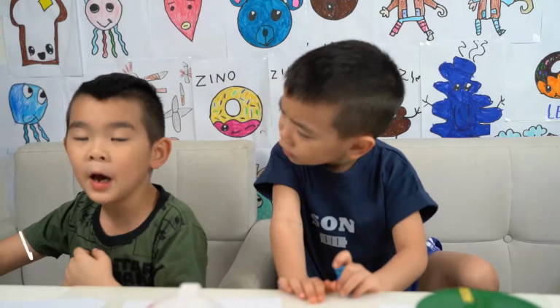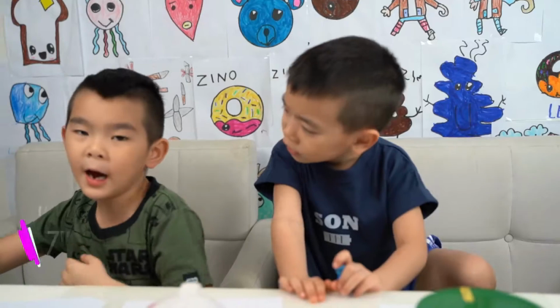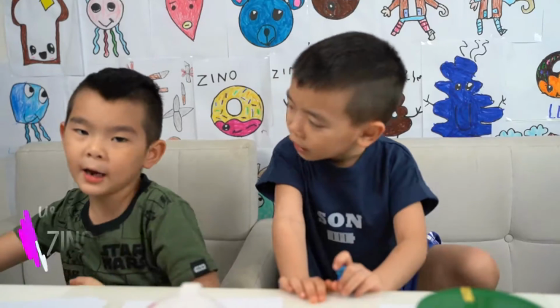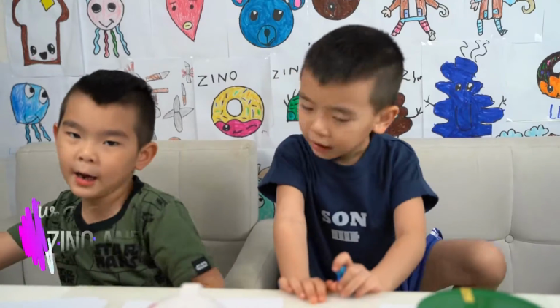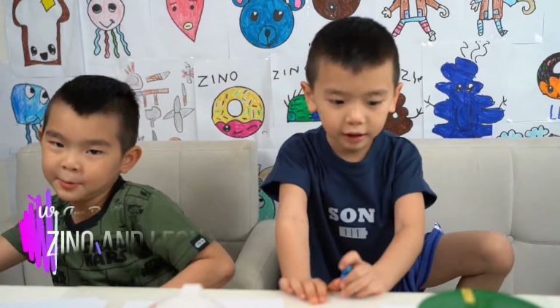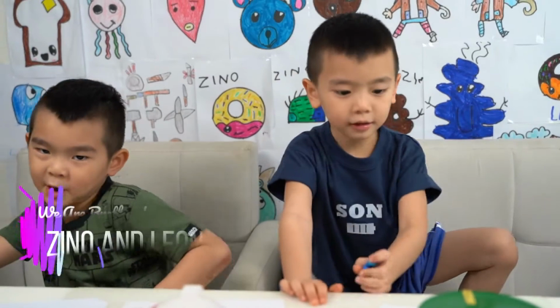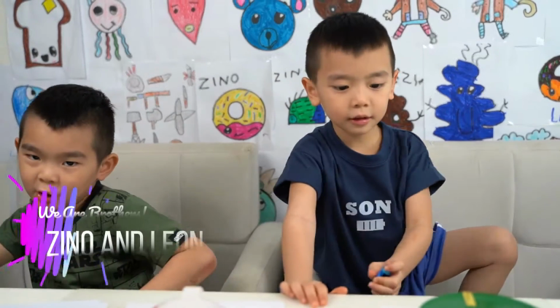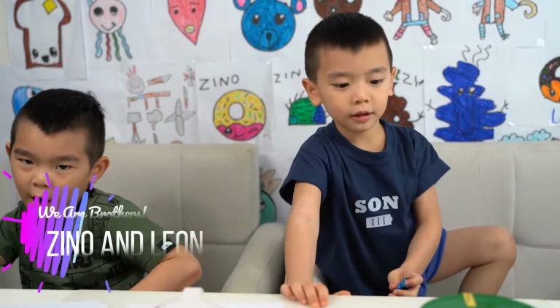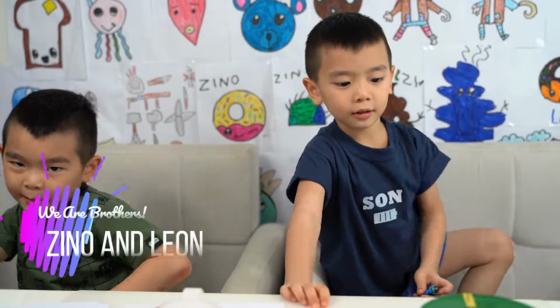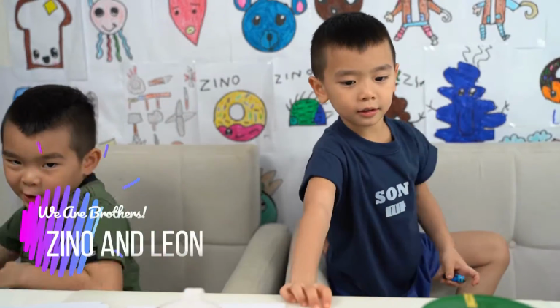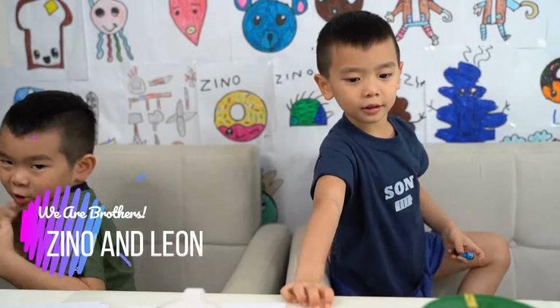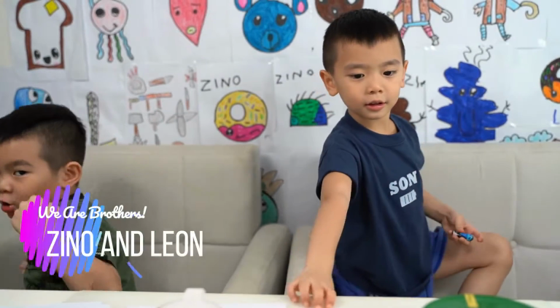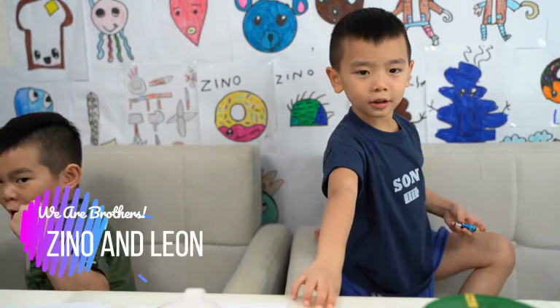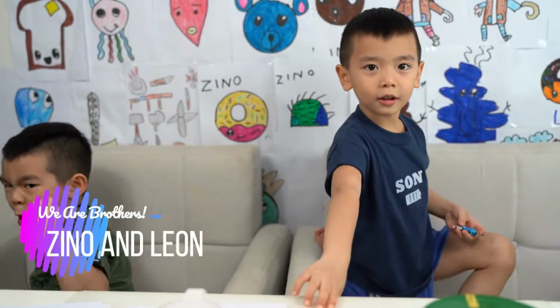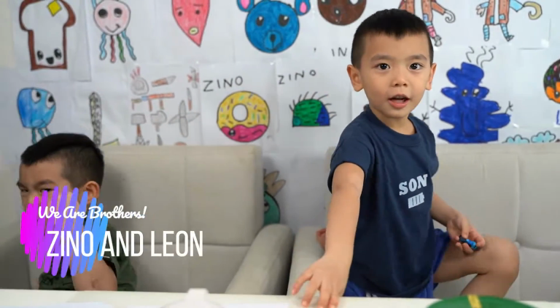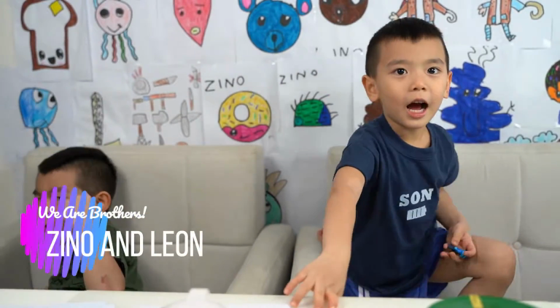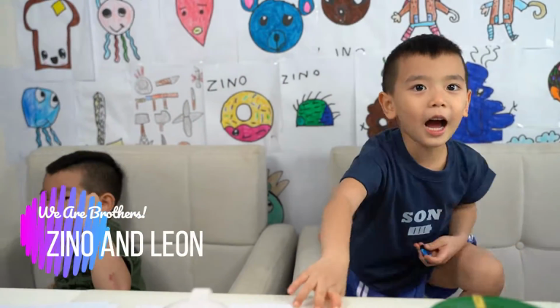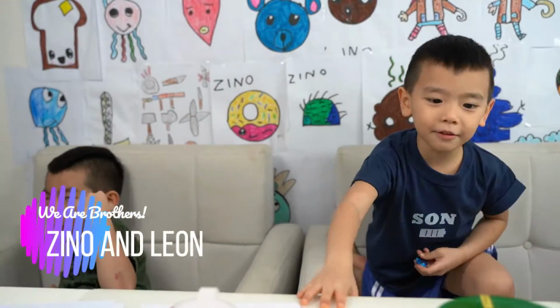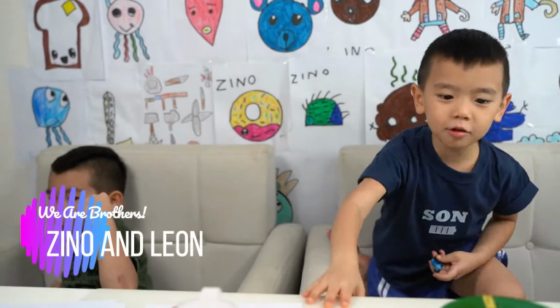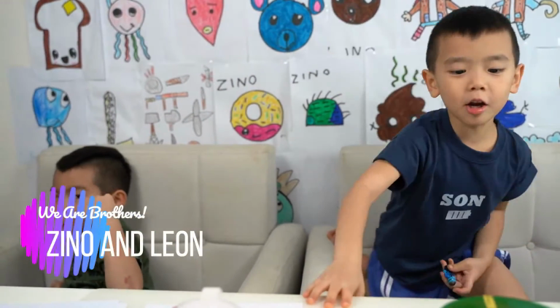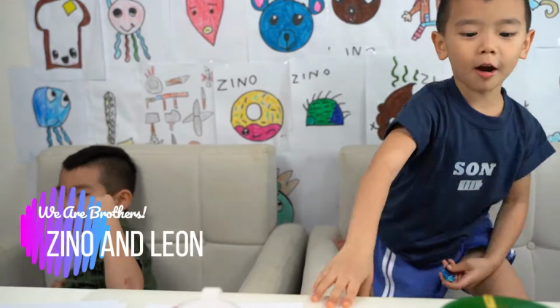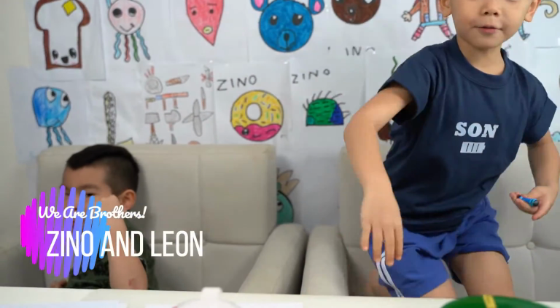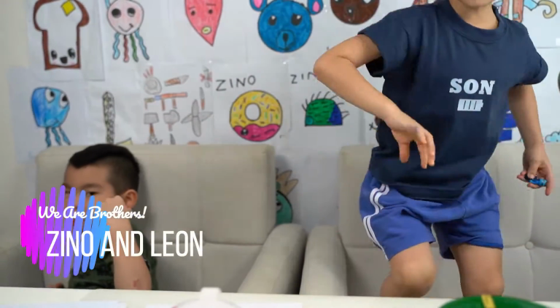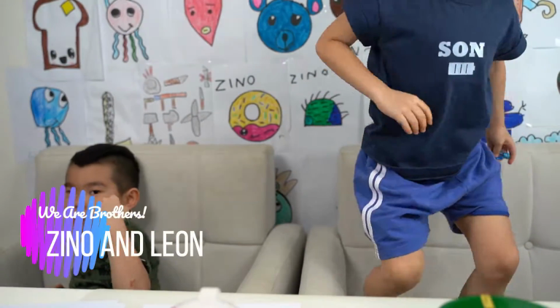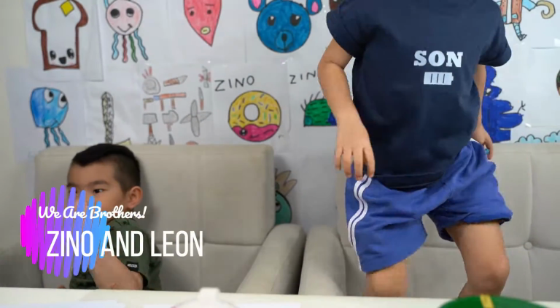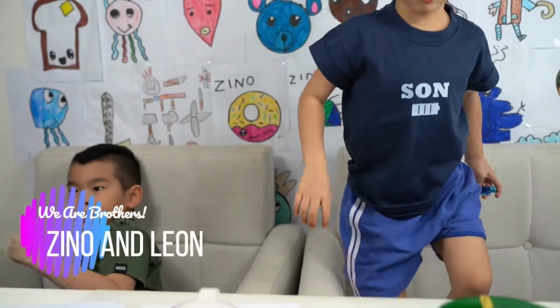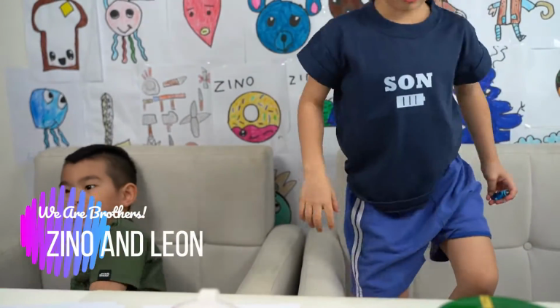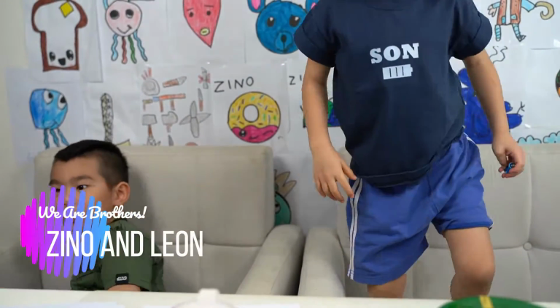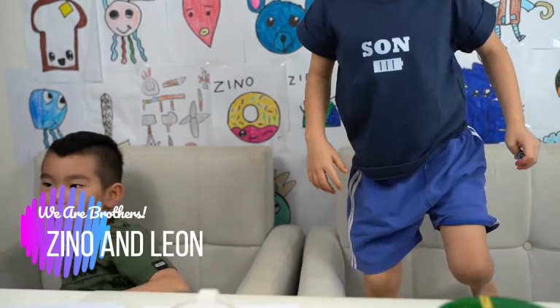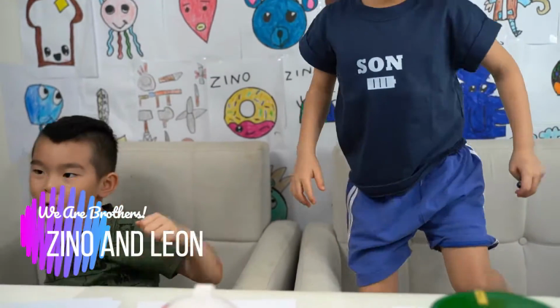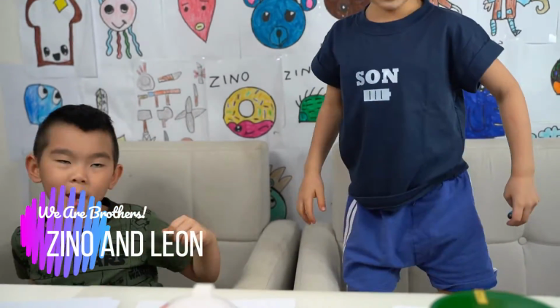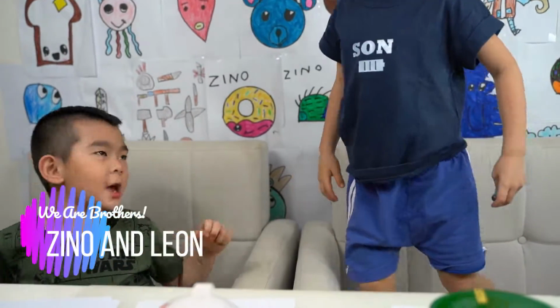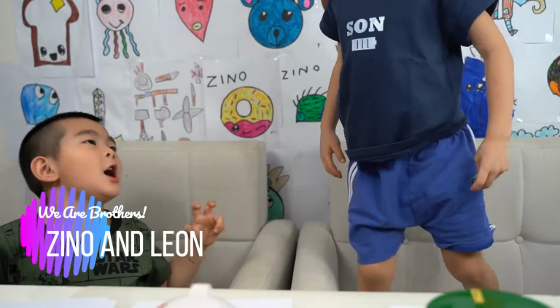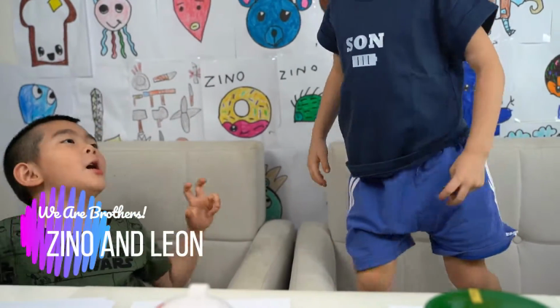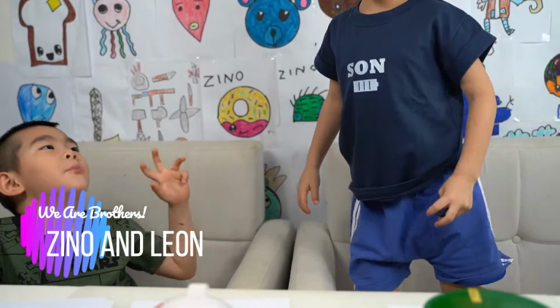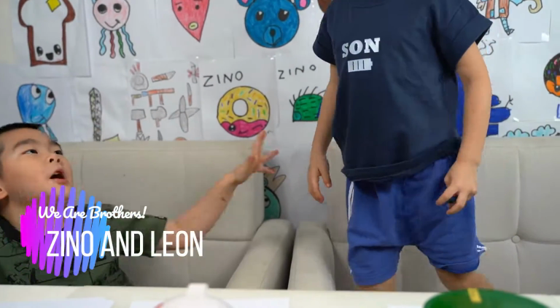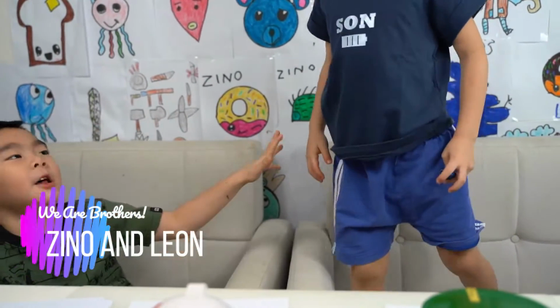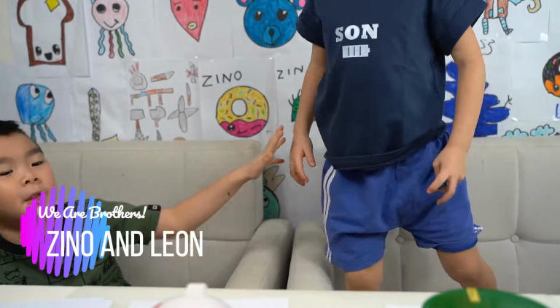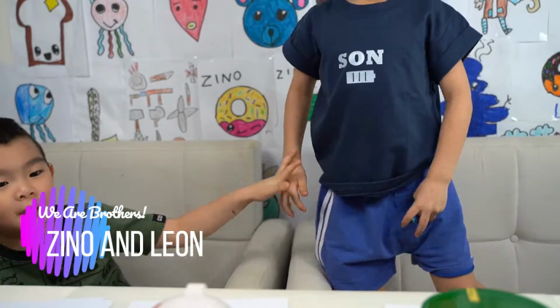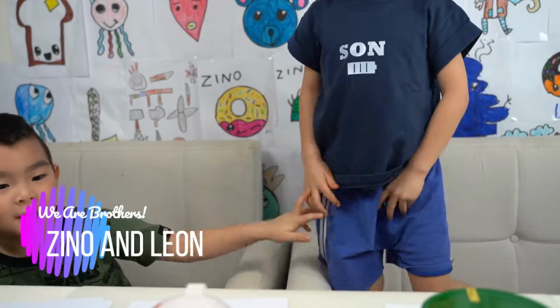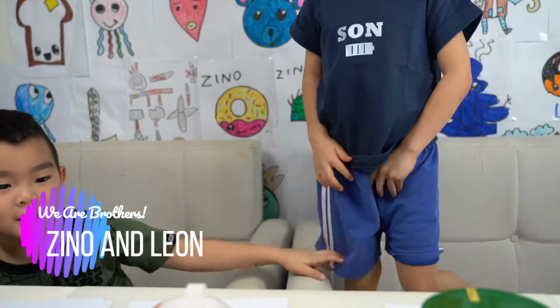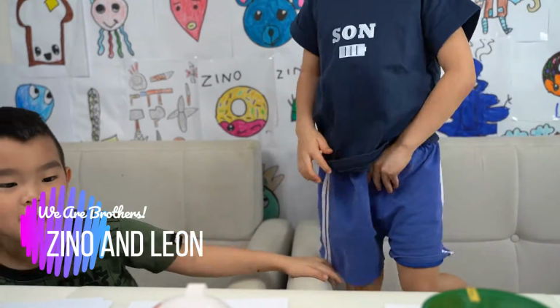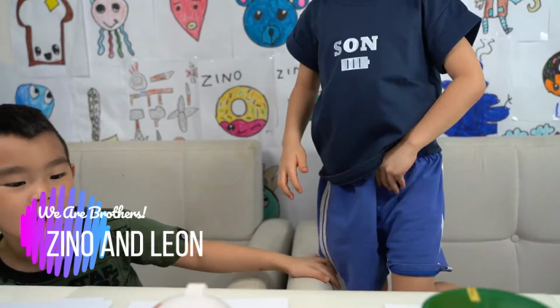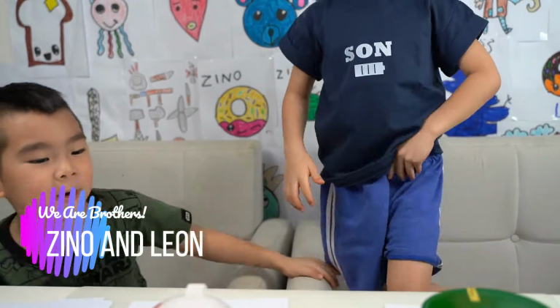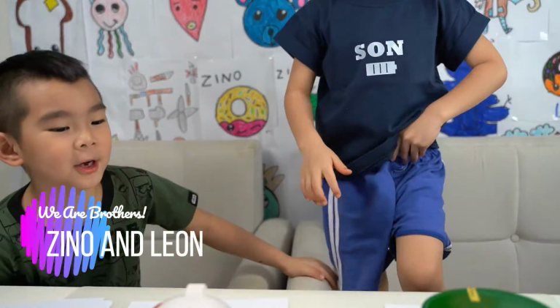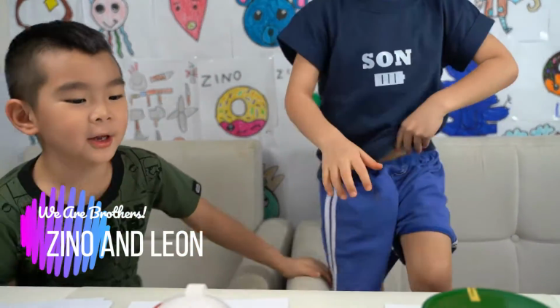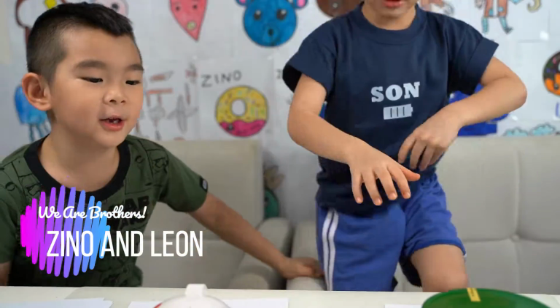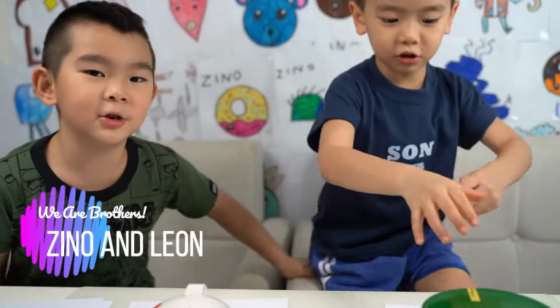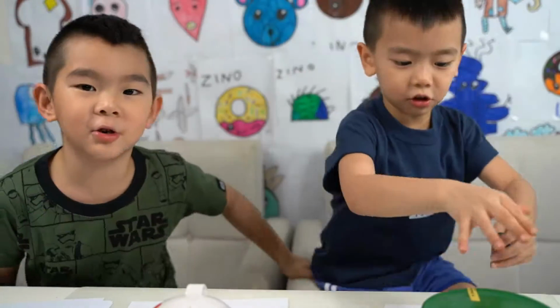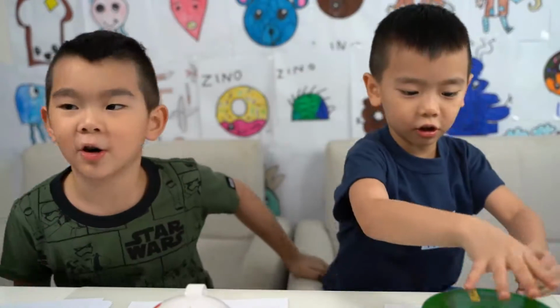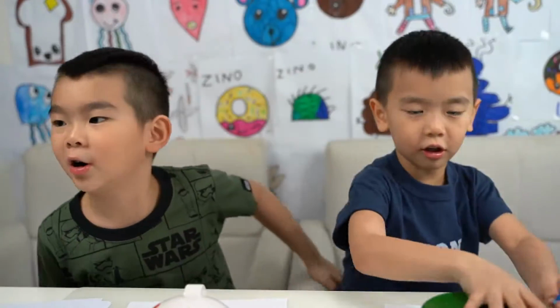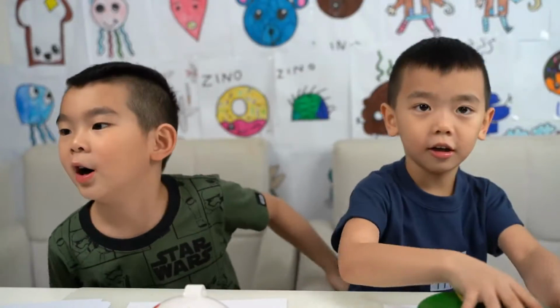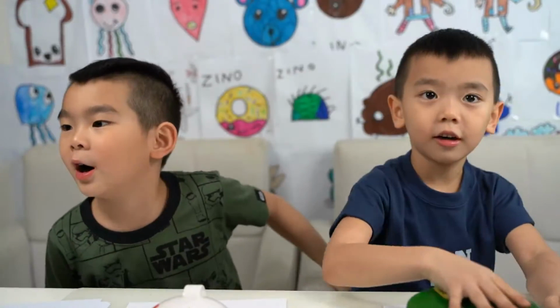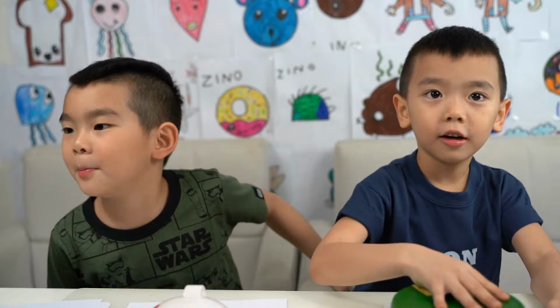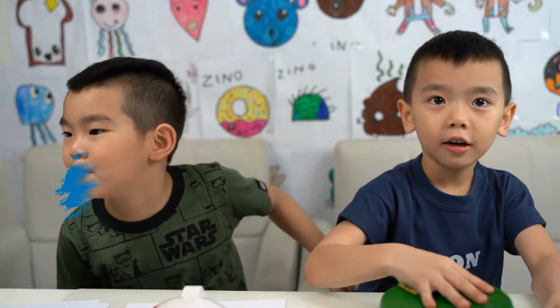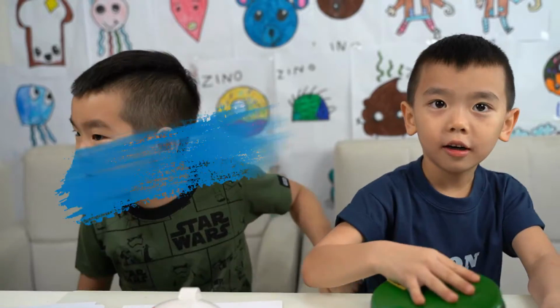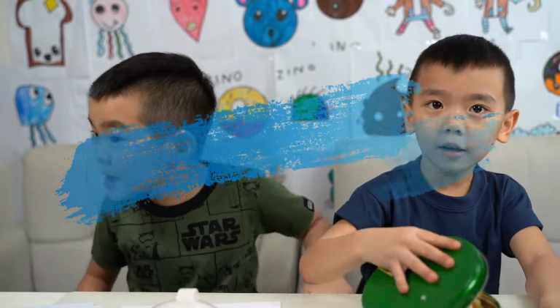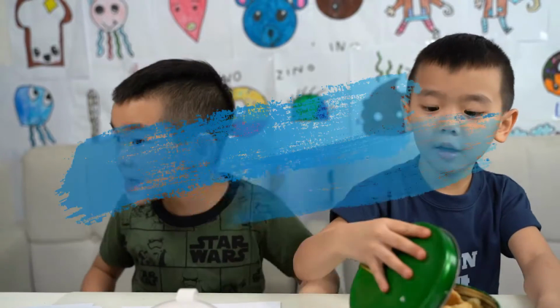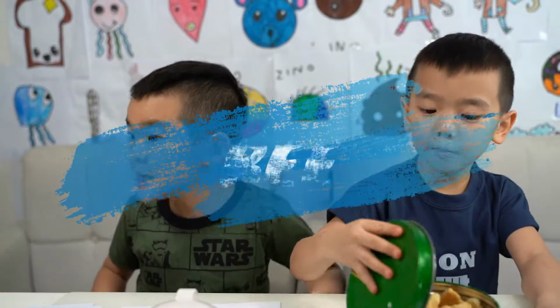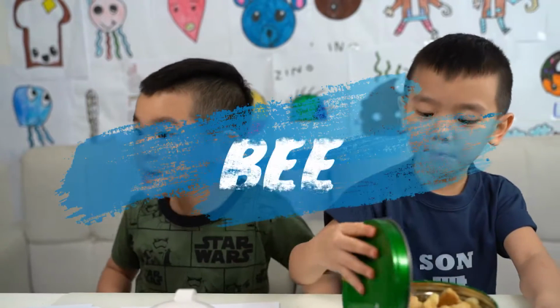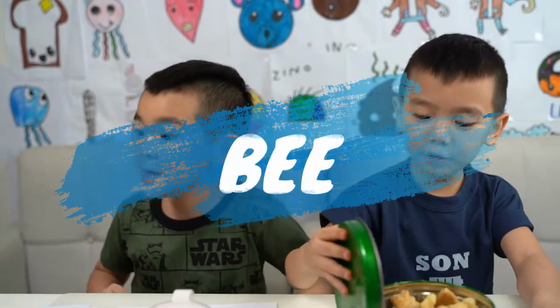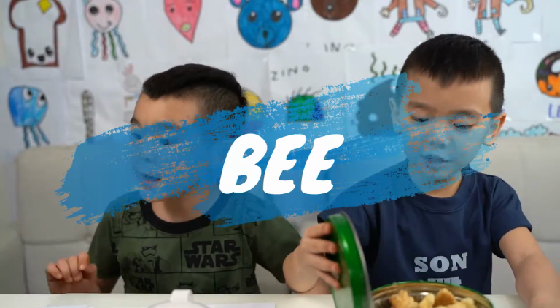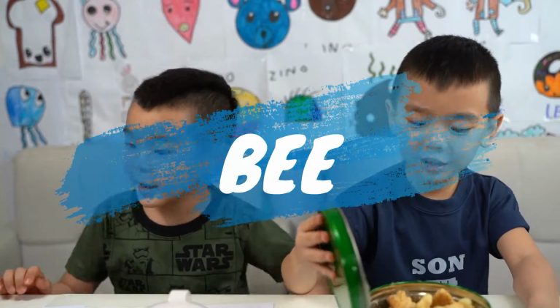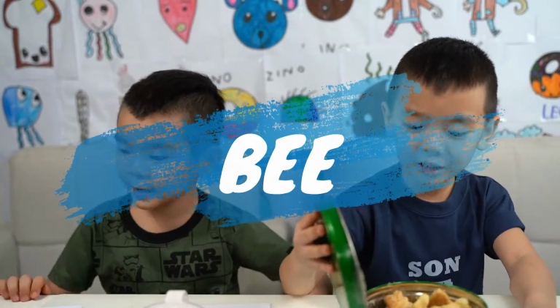Hi, I'm Zidane. I'm the Troll. And Zidane, I'm the Troll. We are brothers. Today we're going to draw a bee.